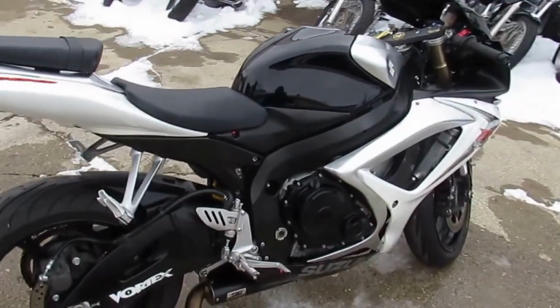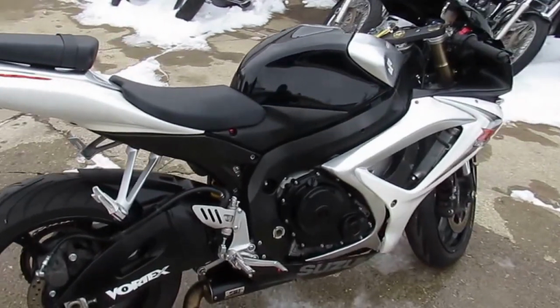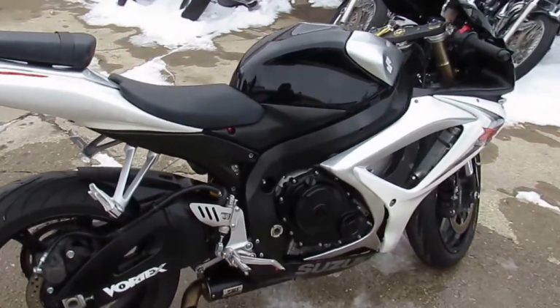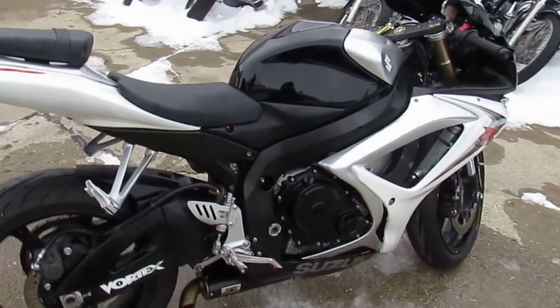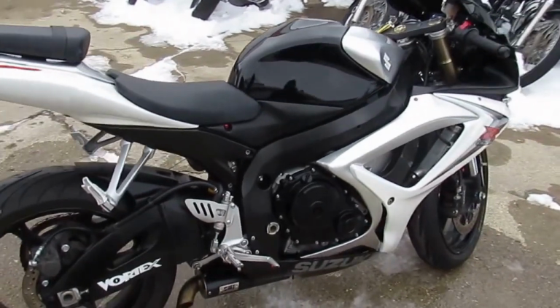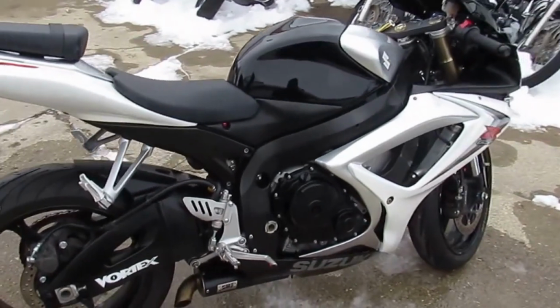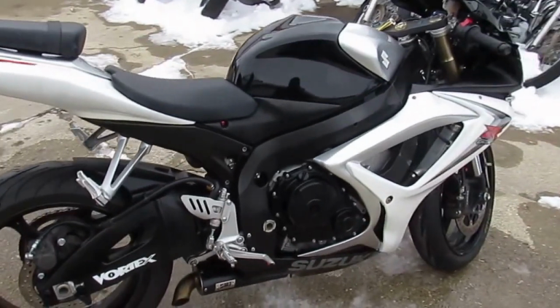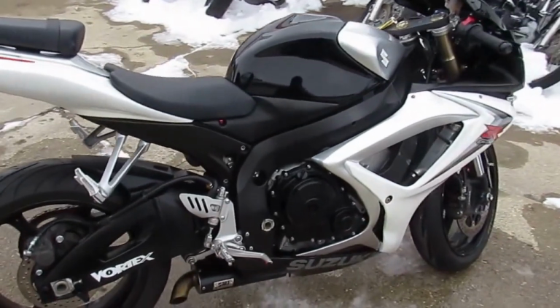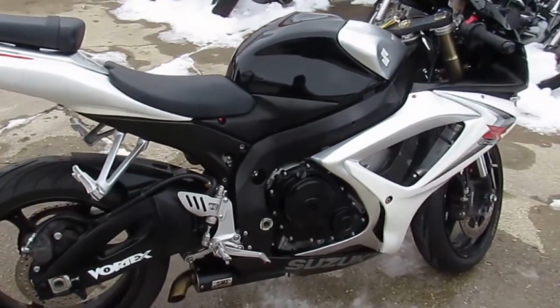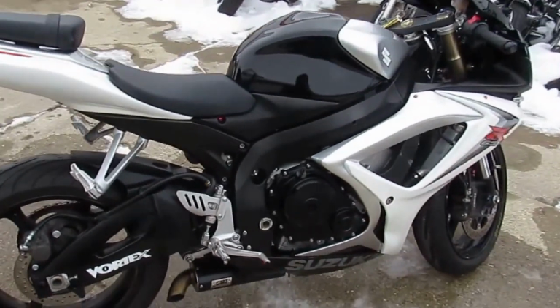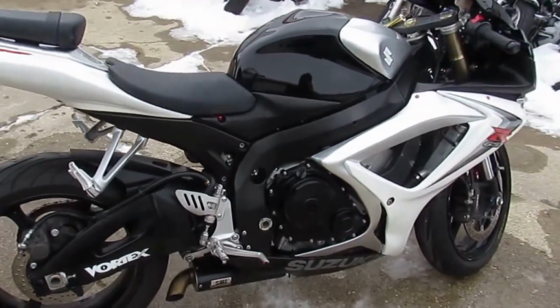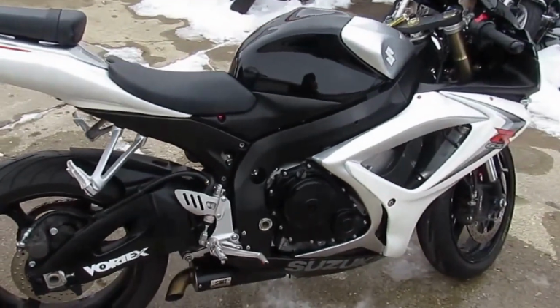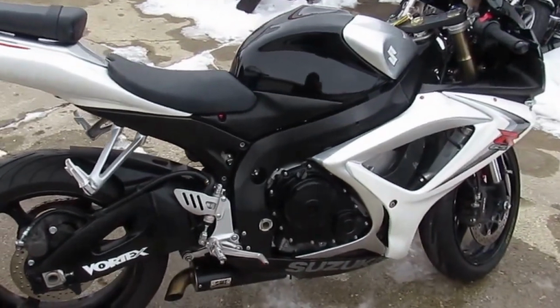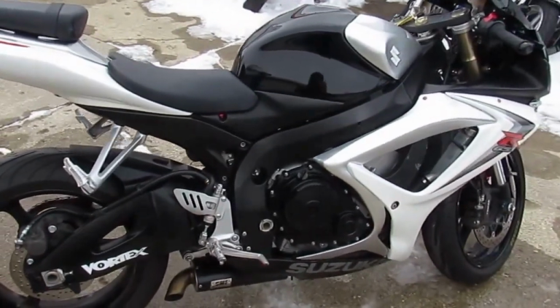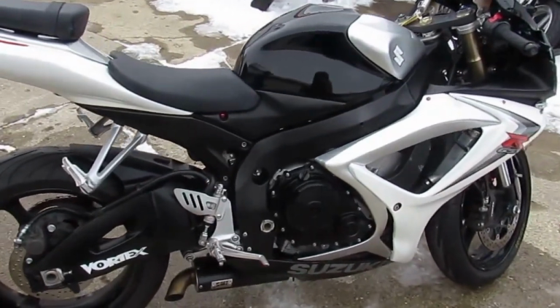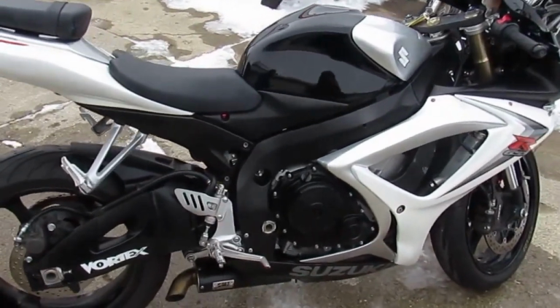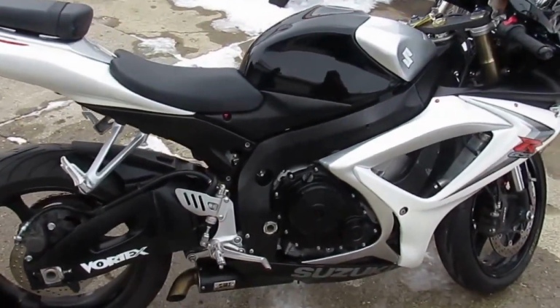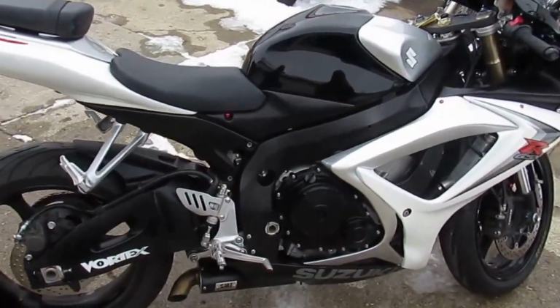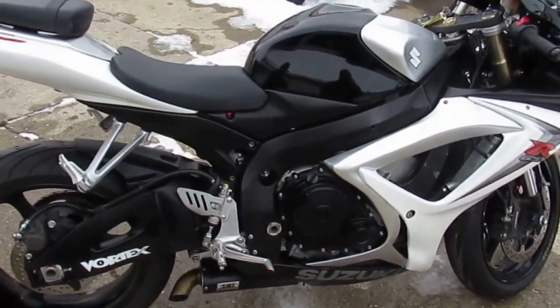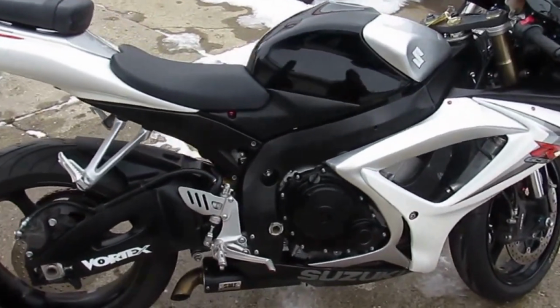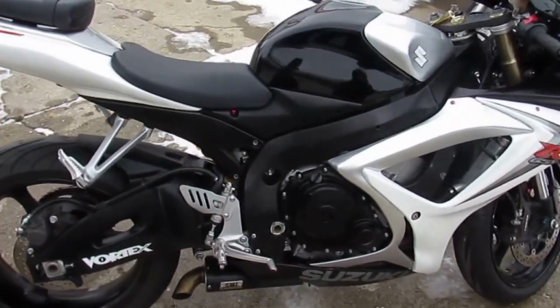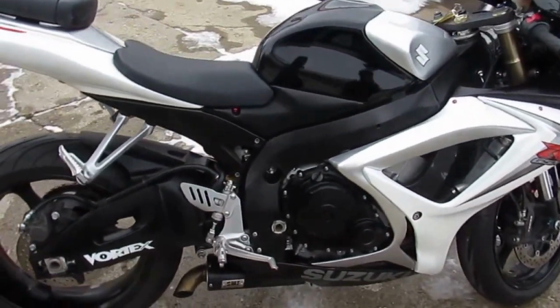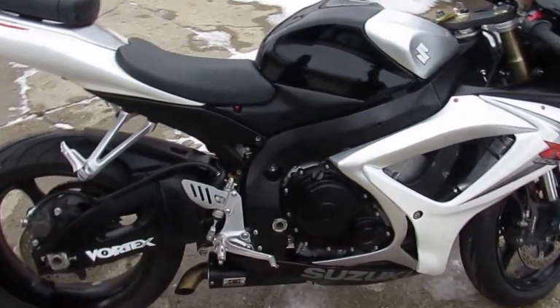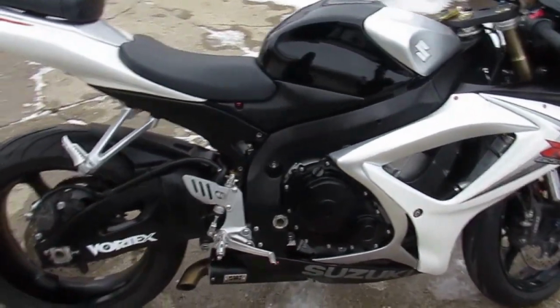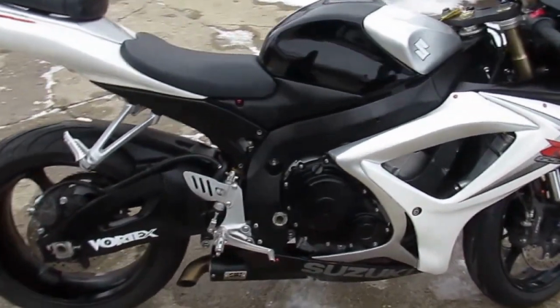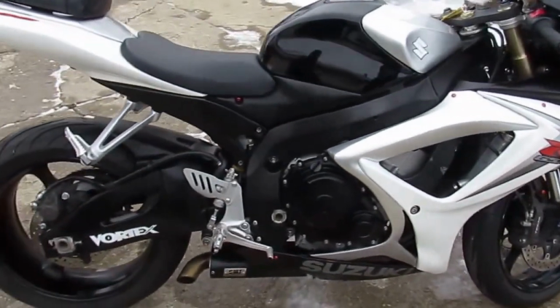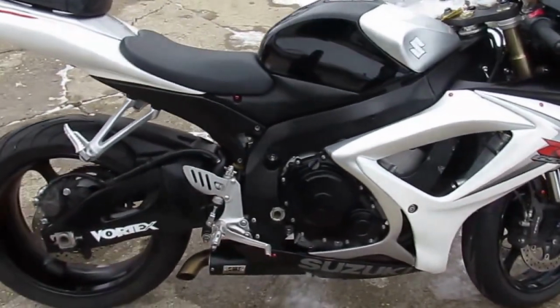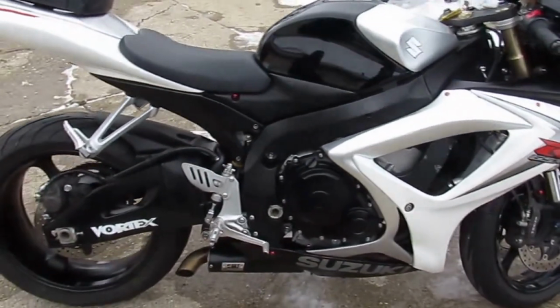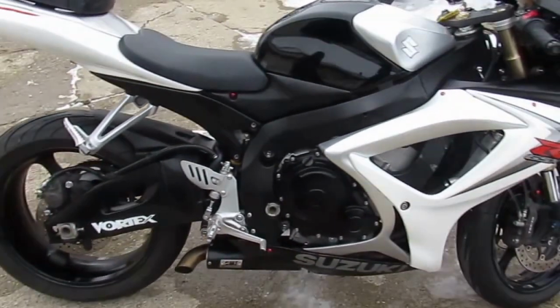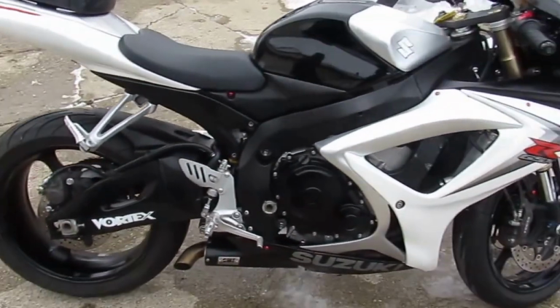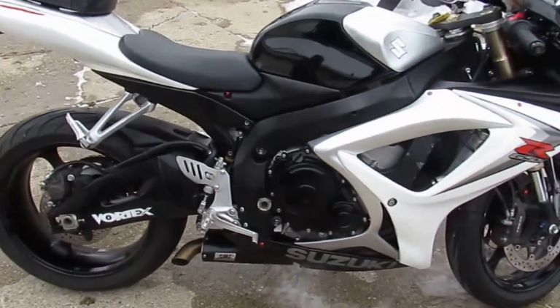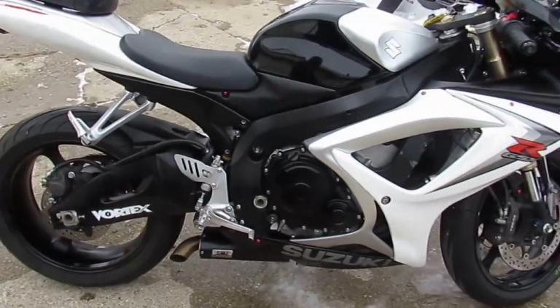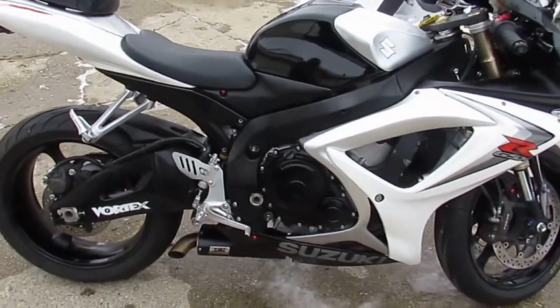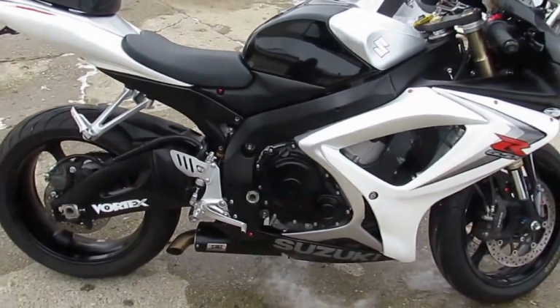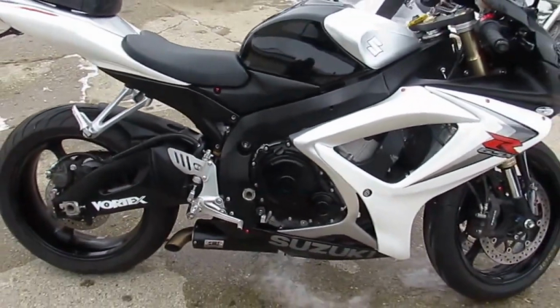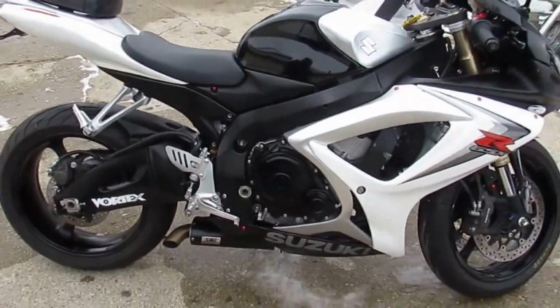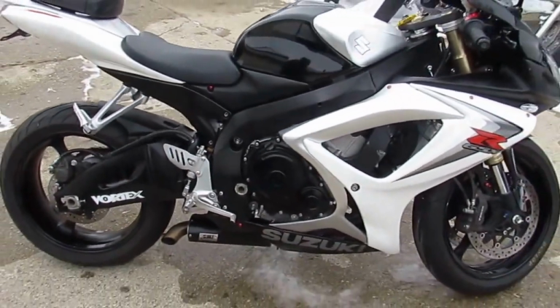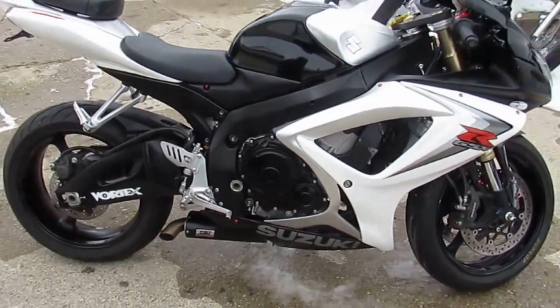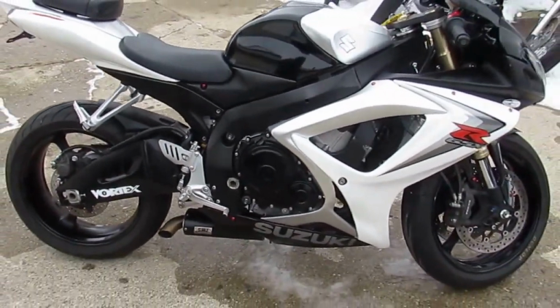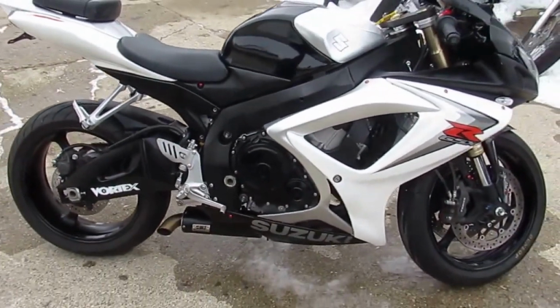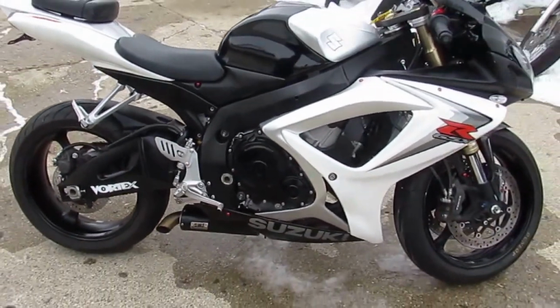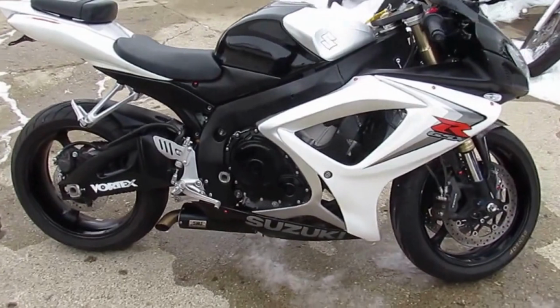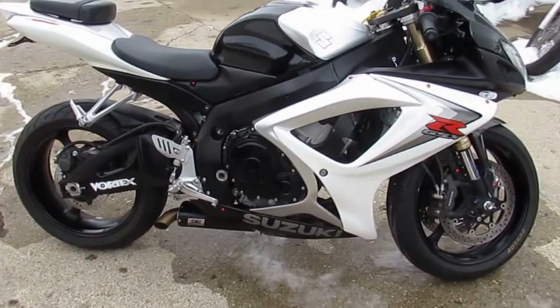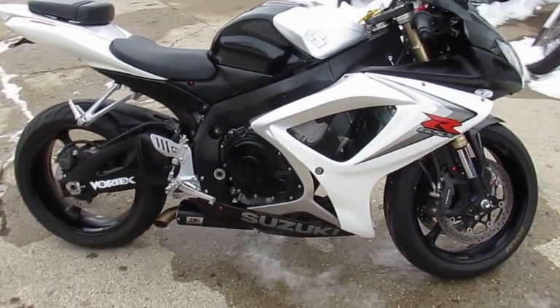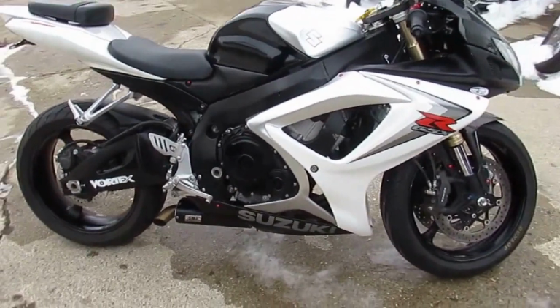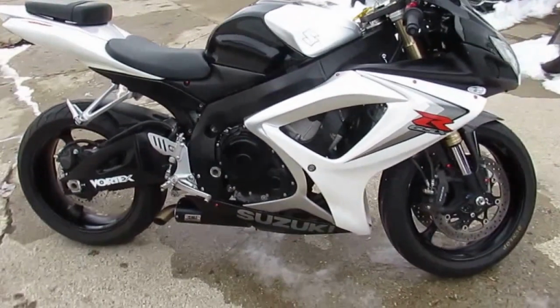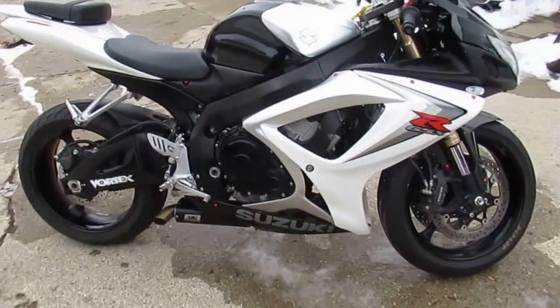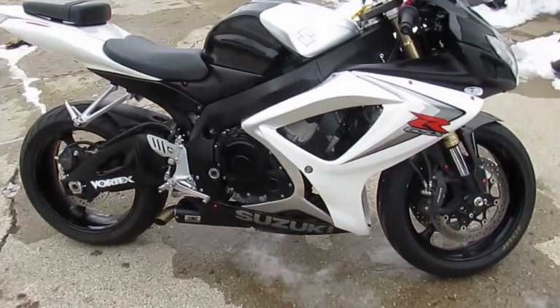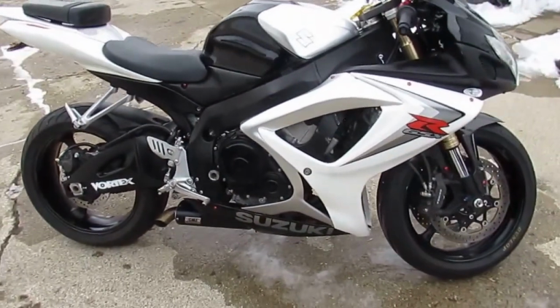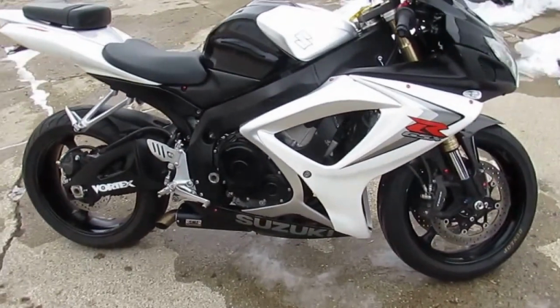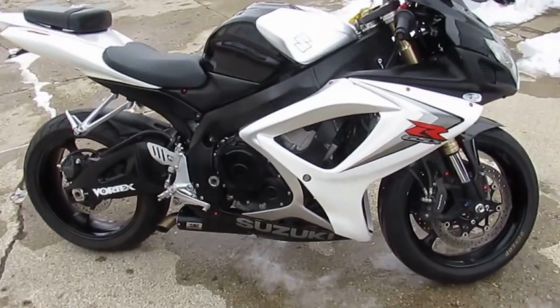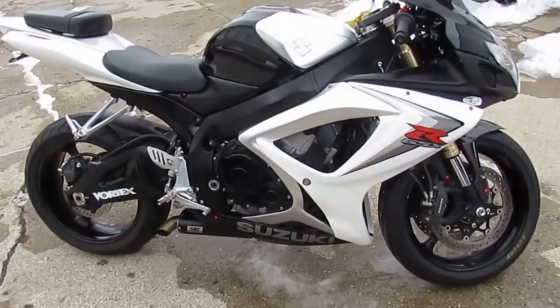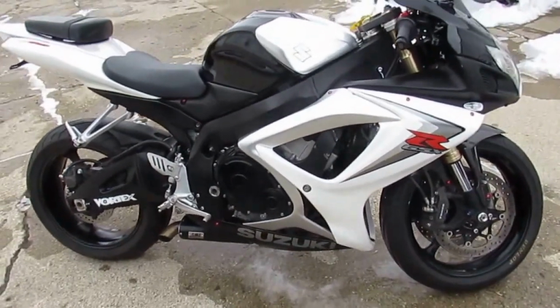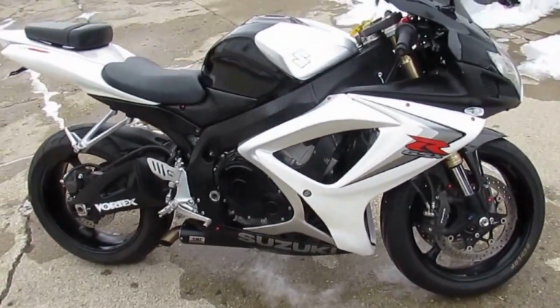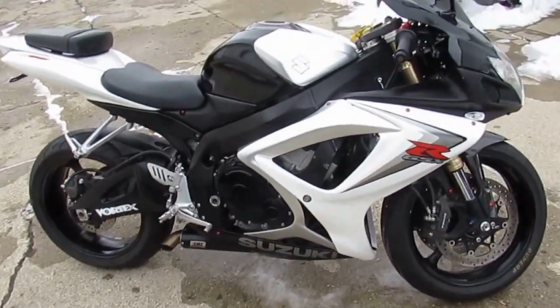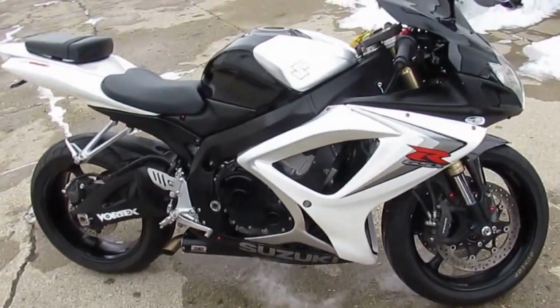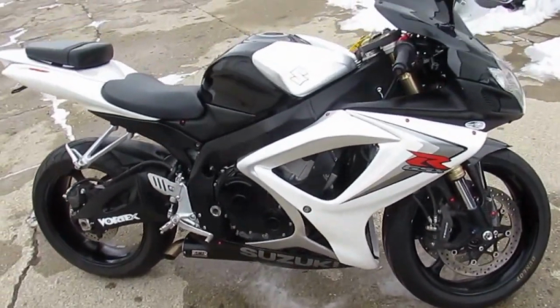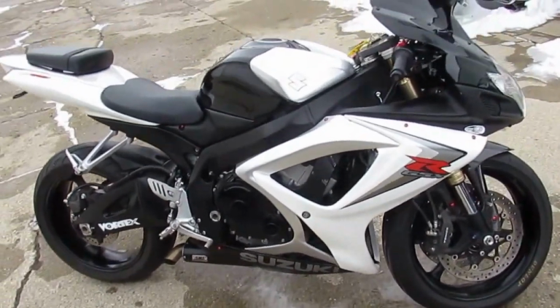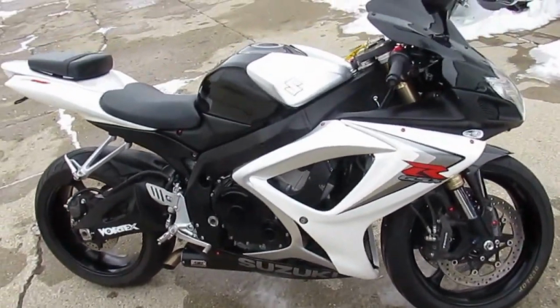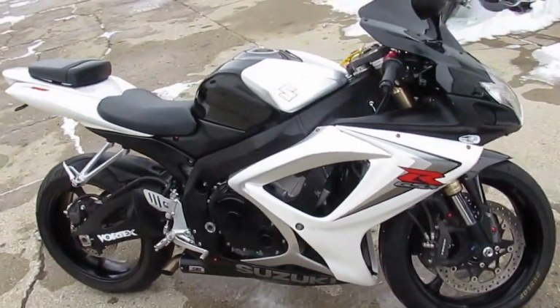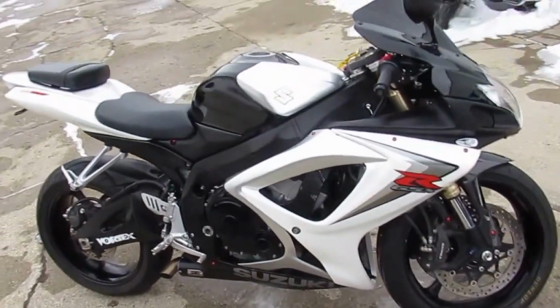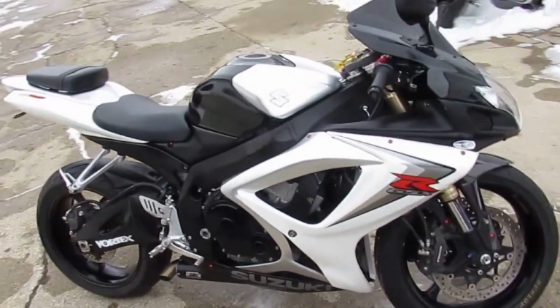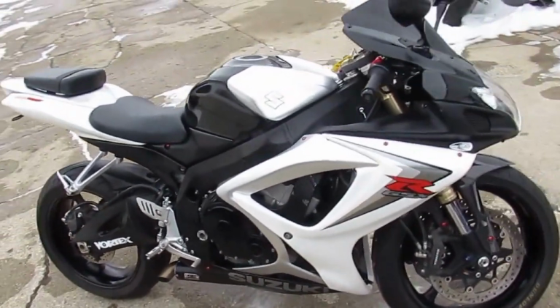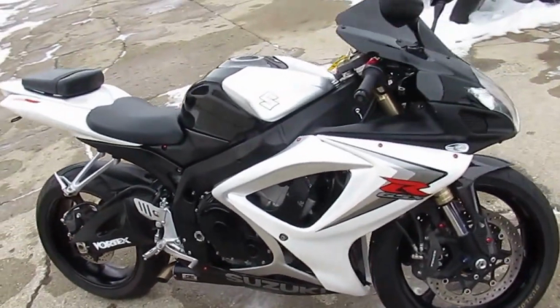It's got an HMI exhaust, CRG levers, fender eliminator kit, flush mount front turn signals, and blacked out windscreen.